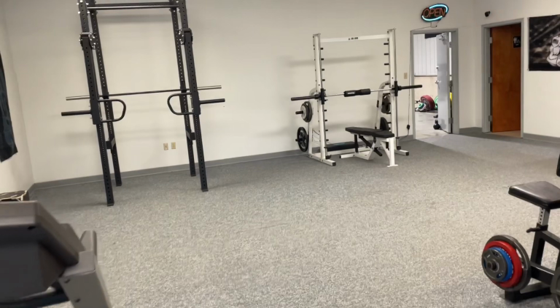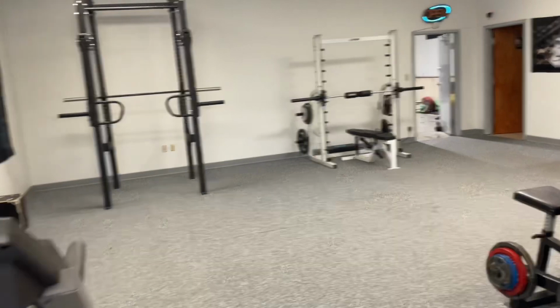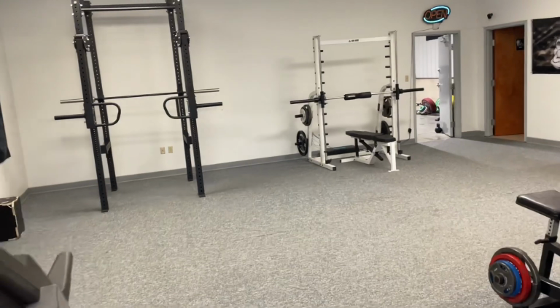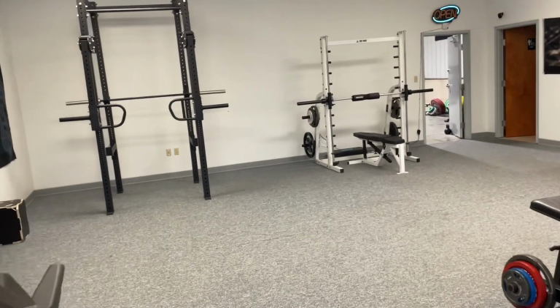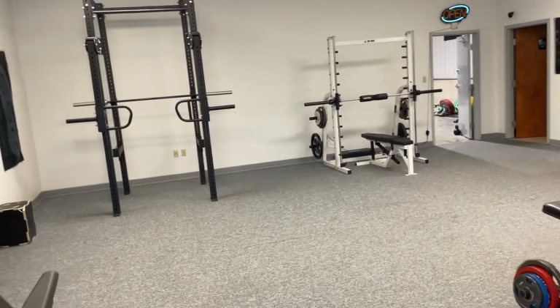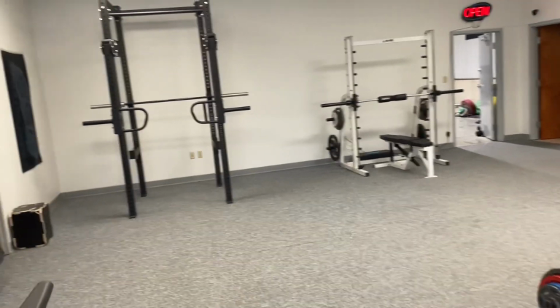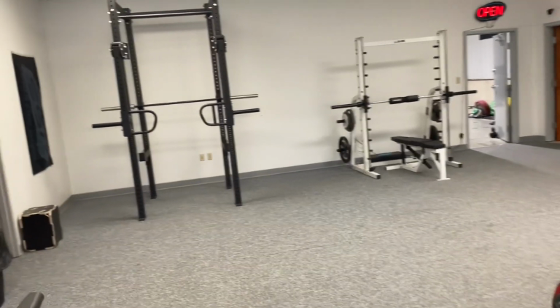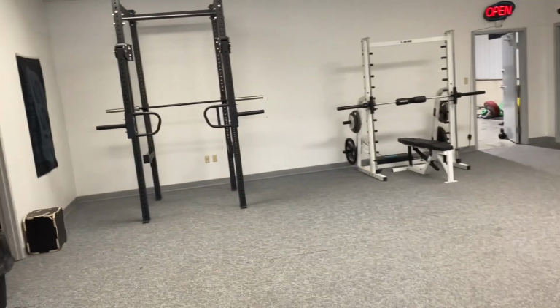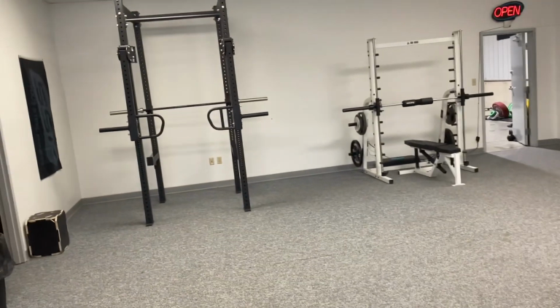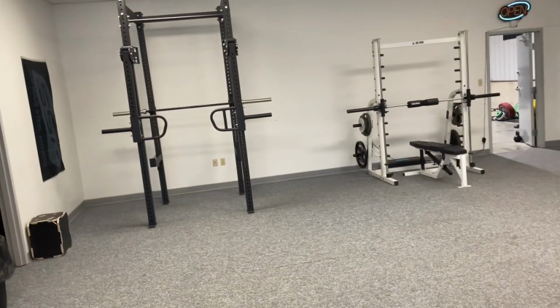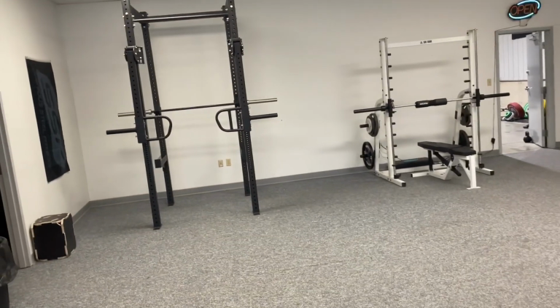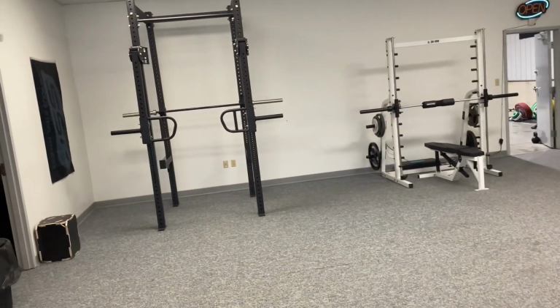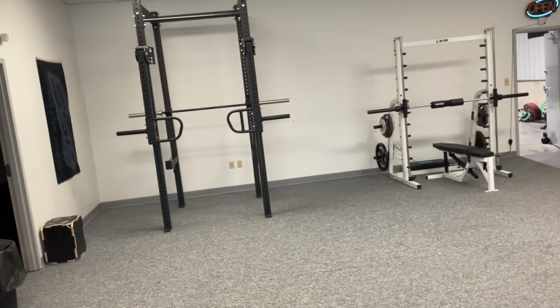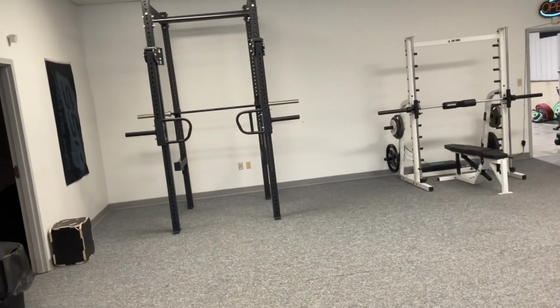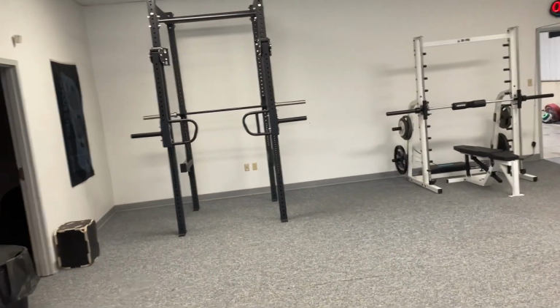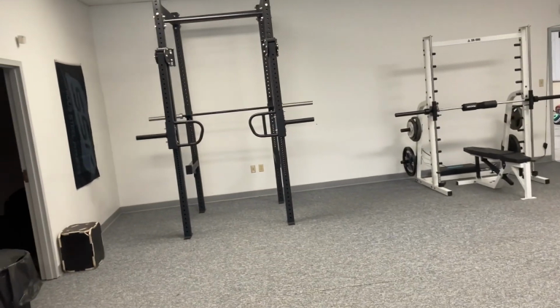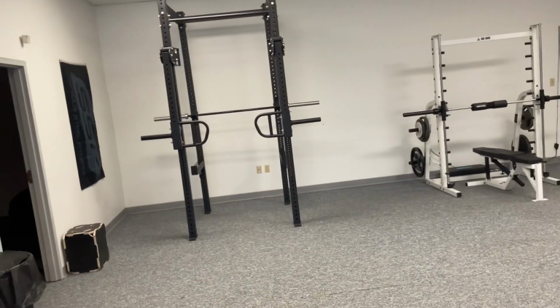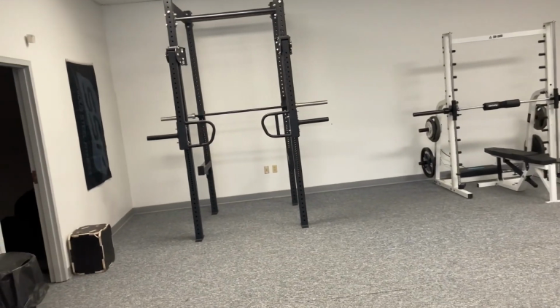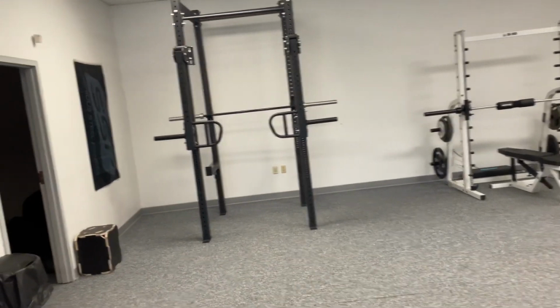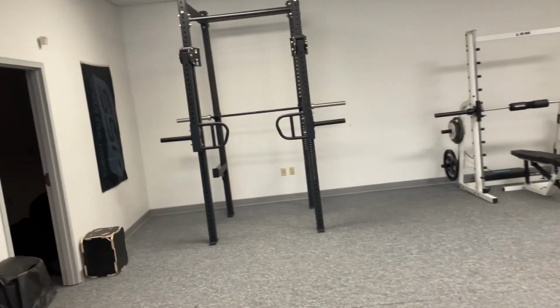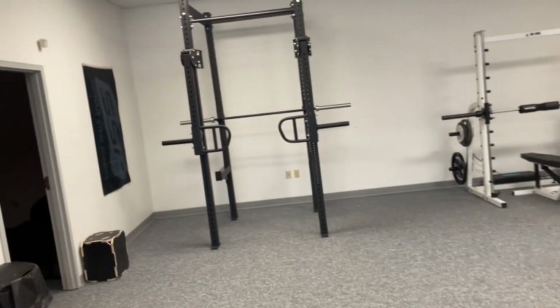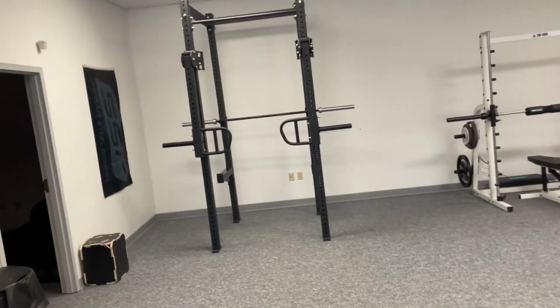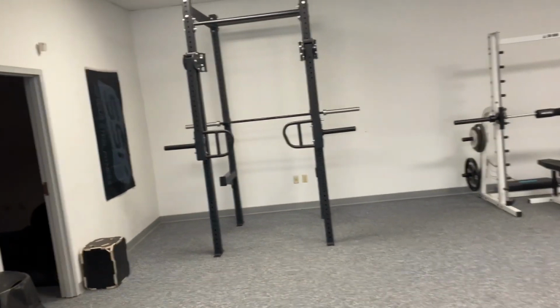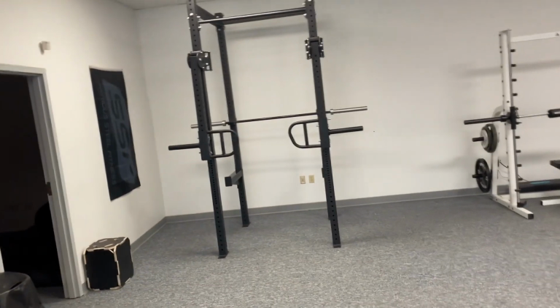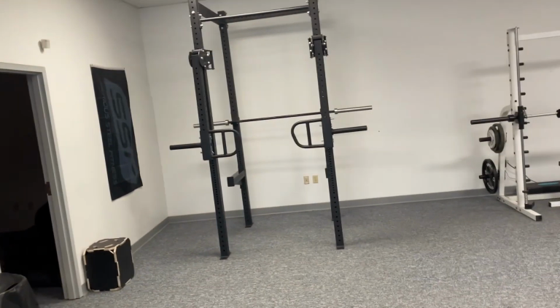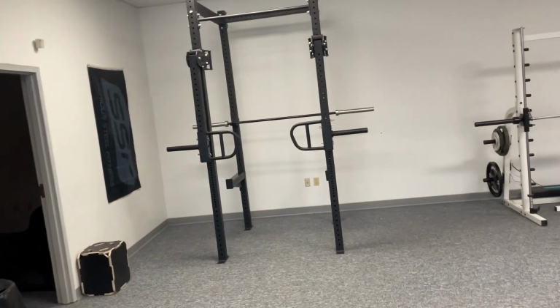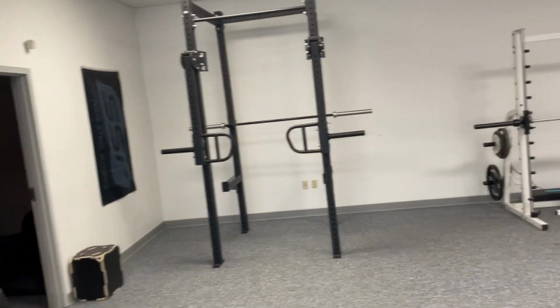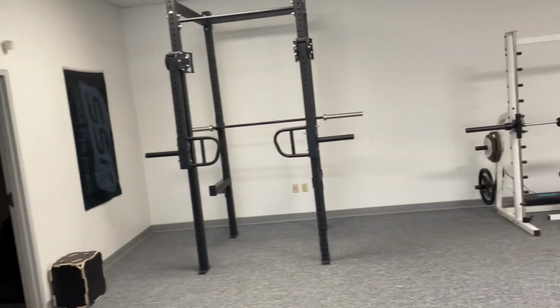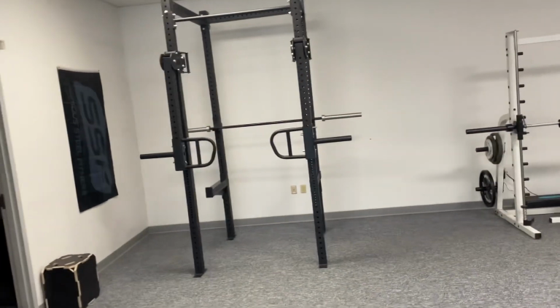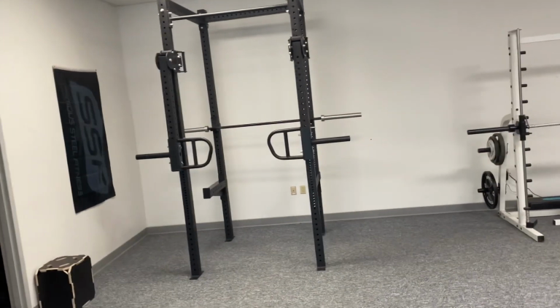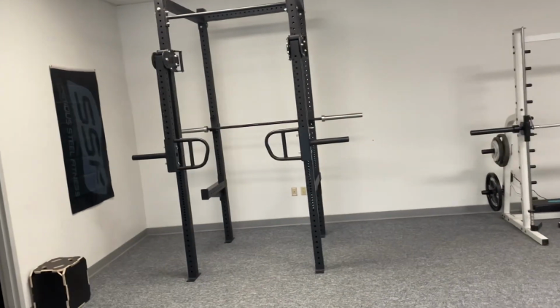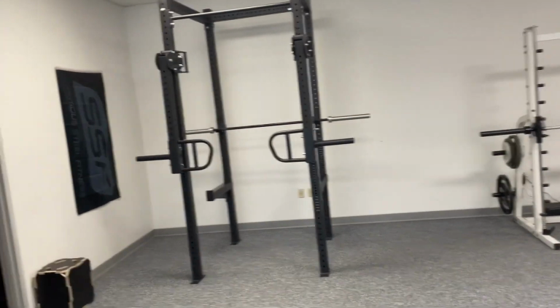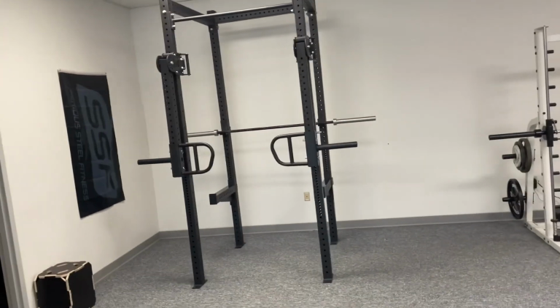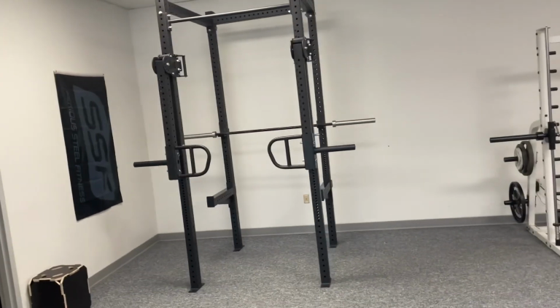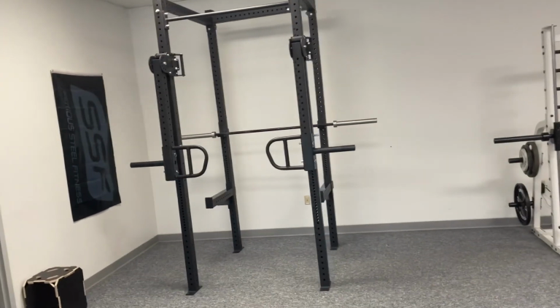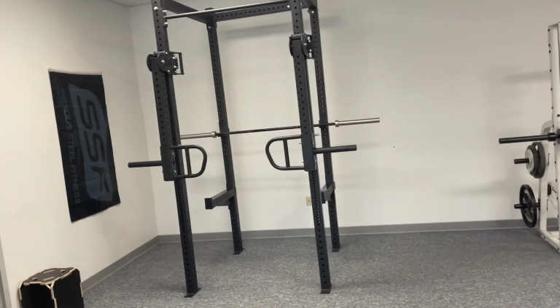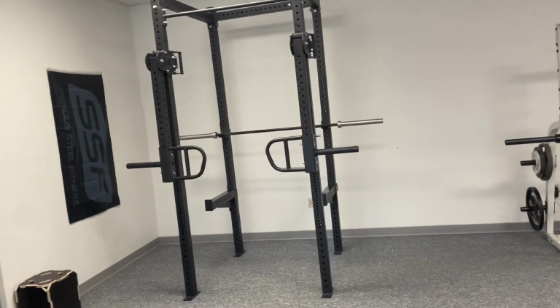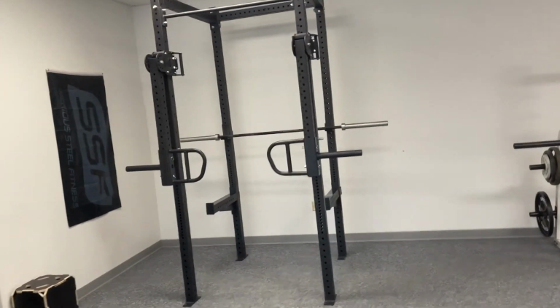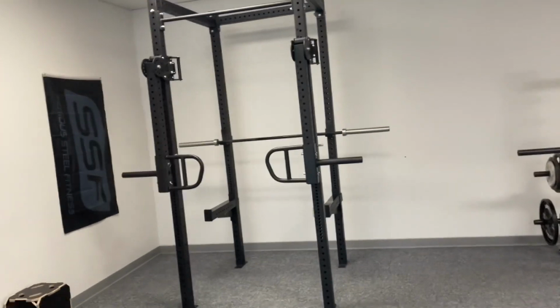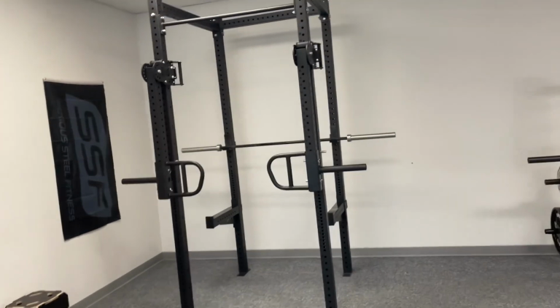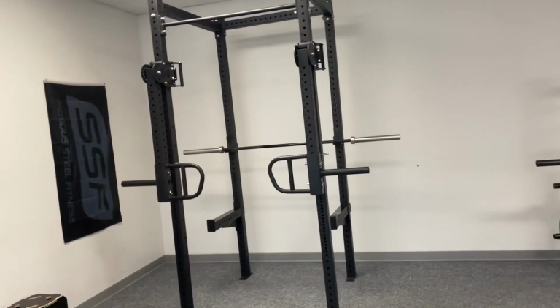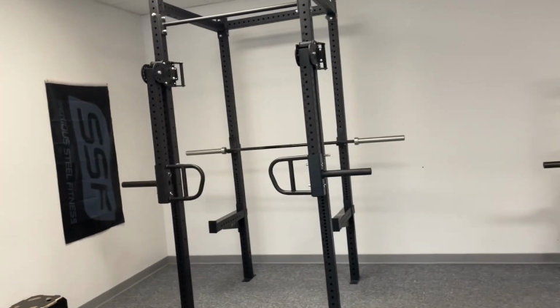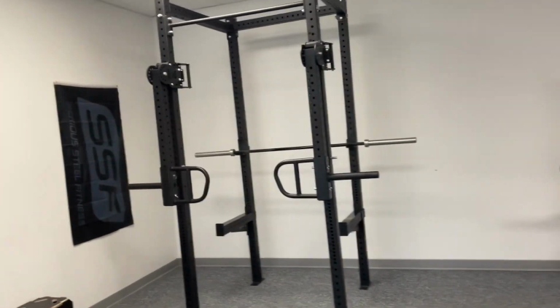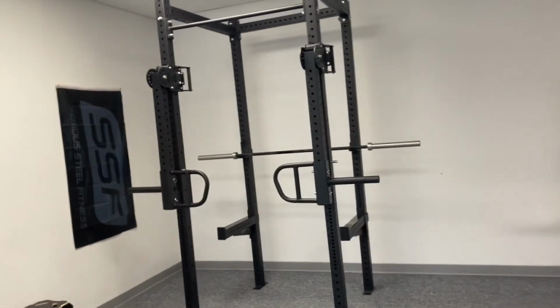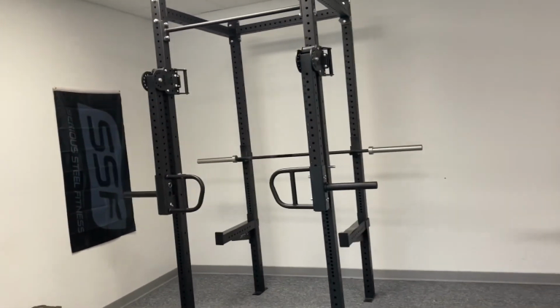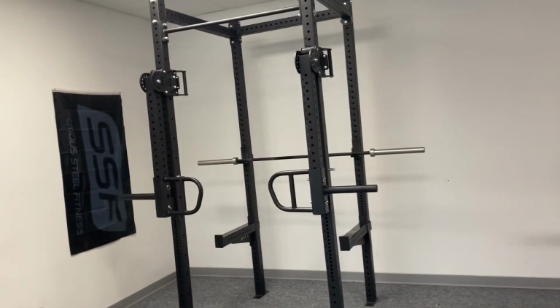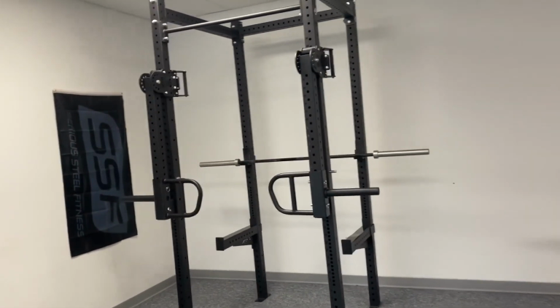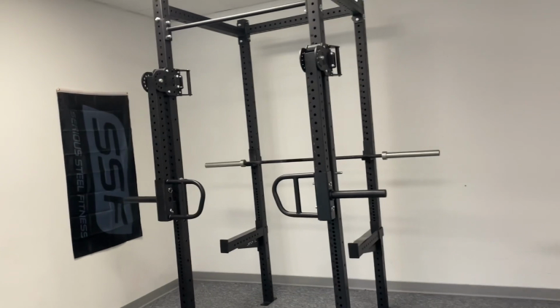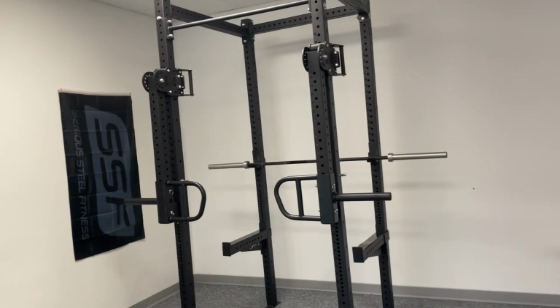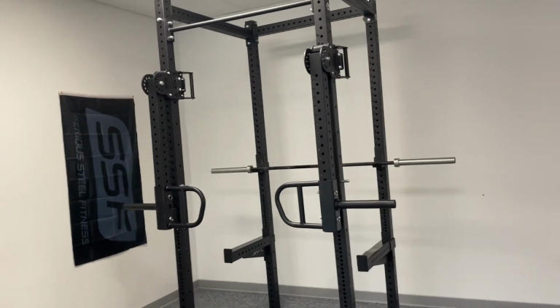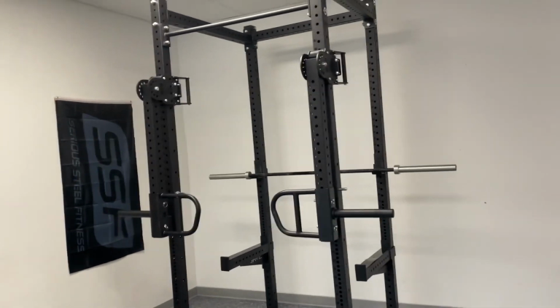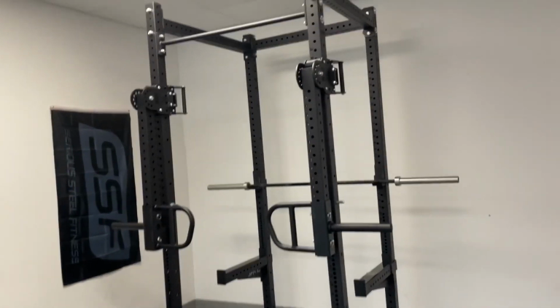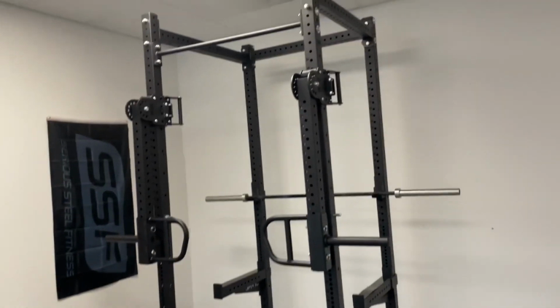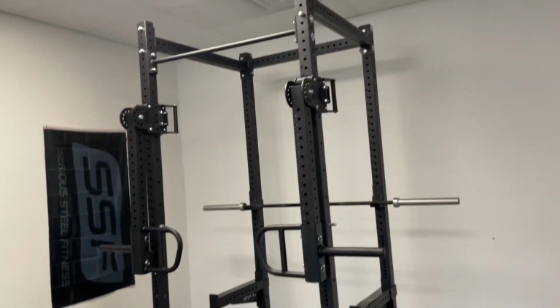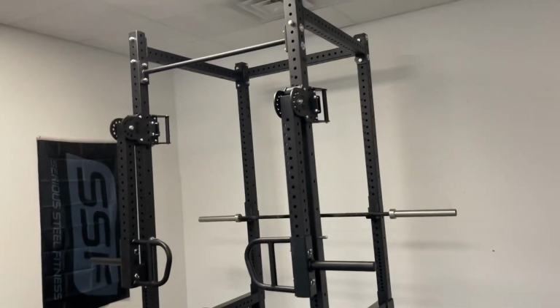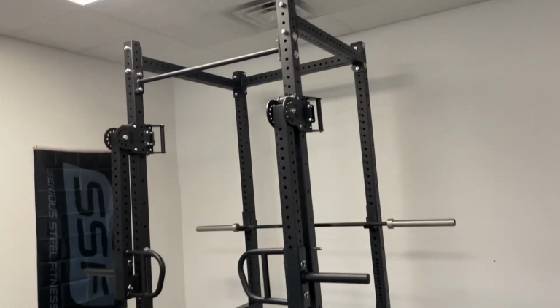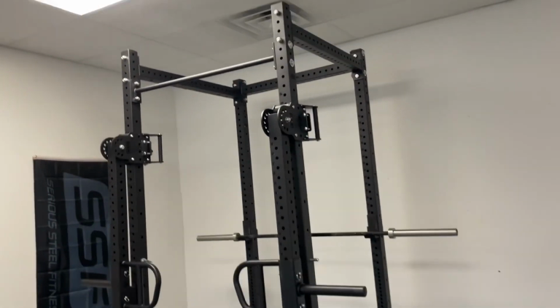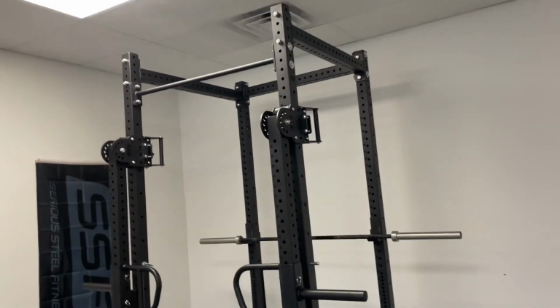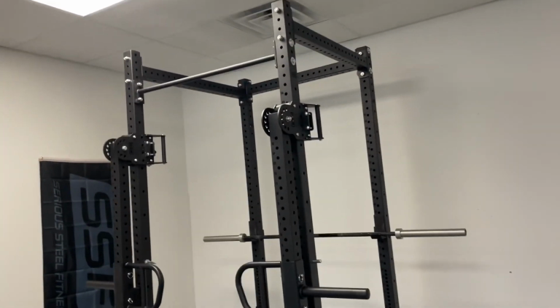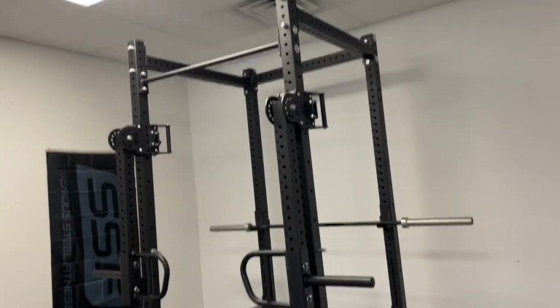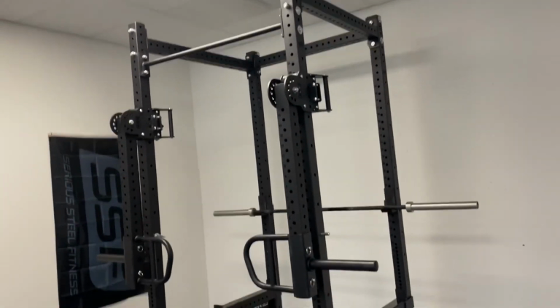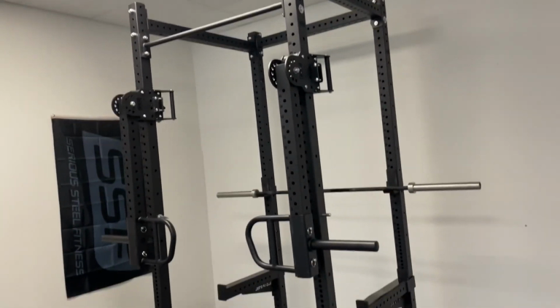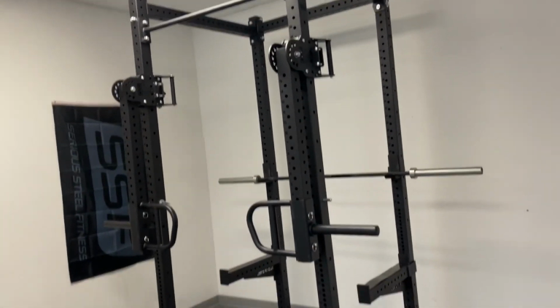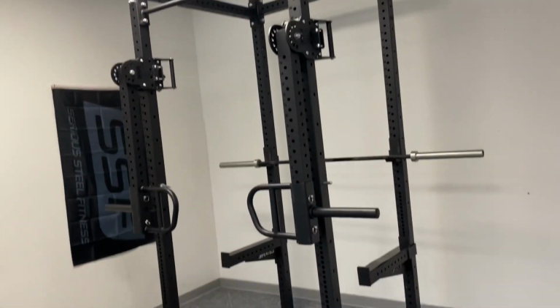Our newest addition — this four-post rack. We got an anchor to the ground still, but we got trolley jammer arms on there.